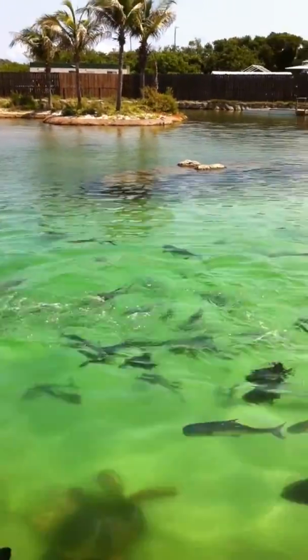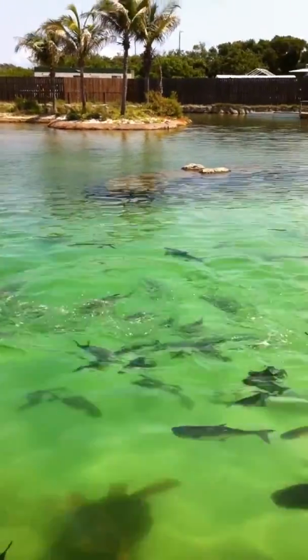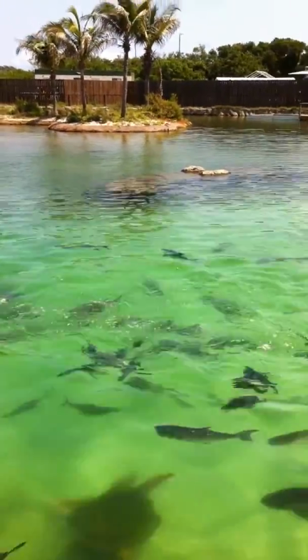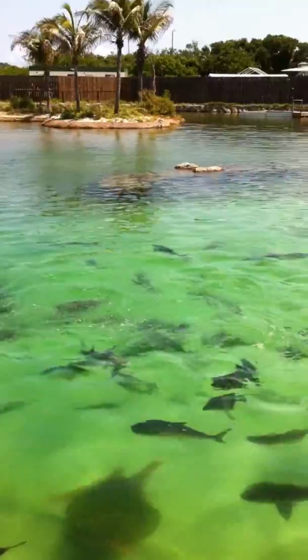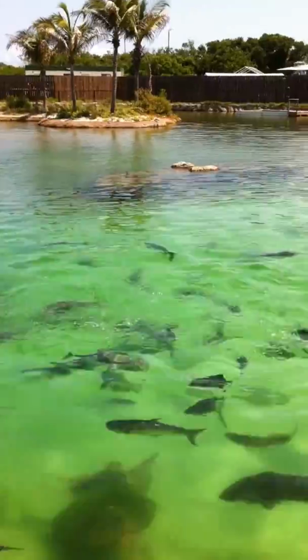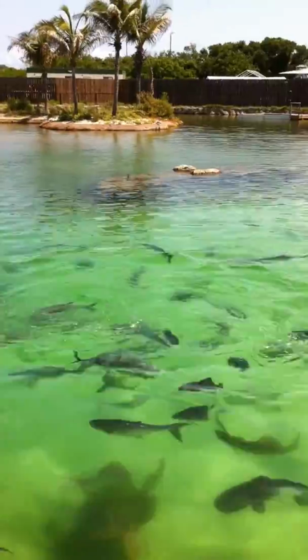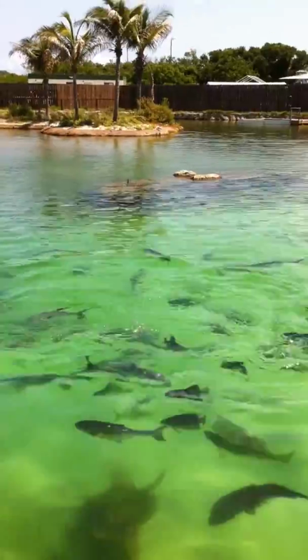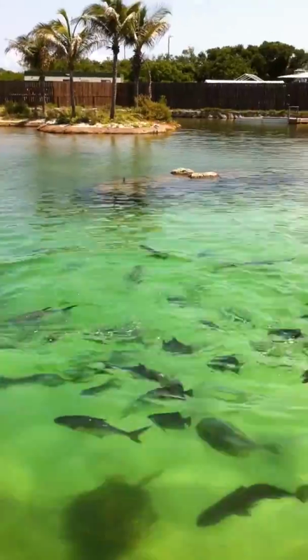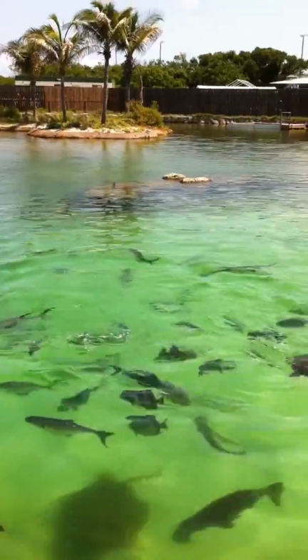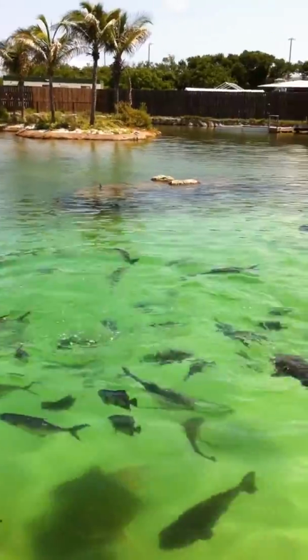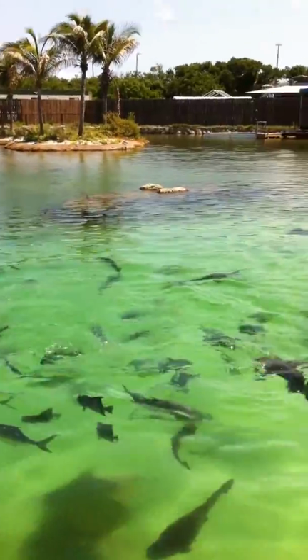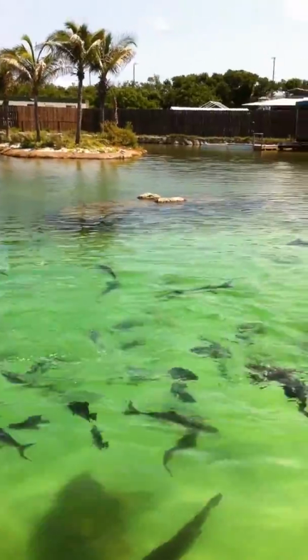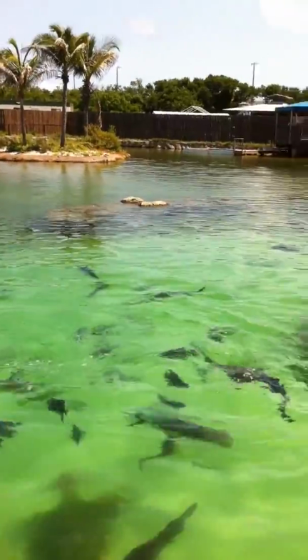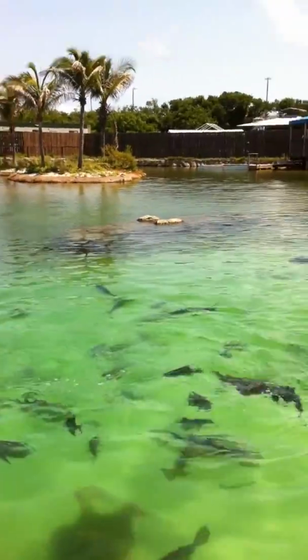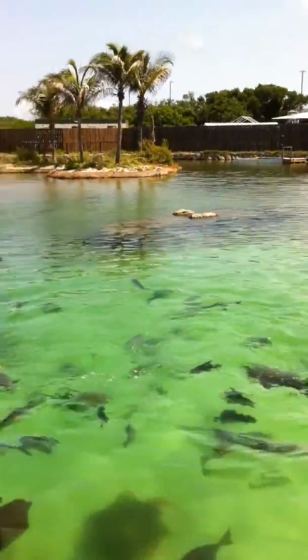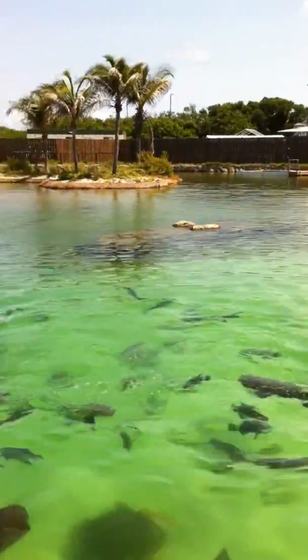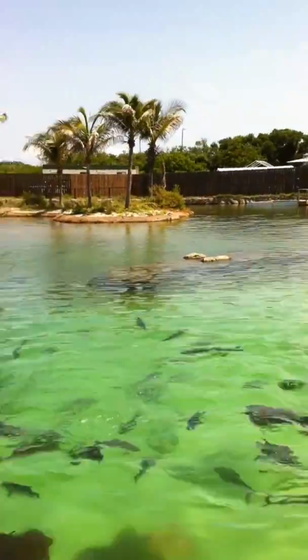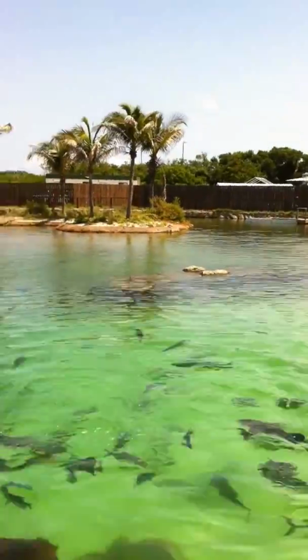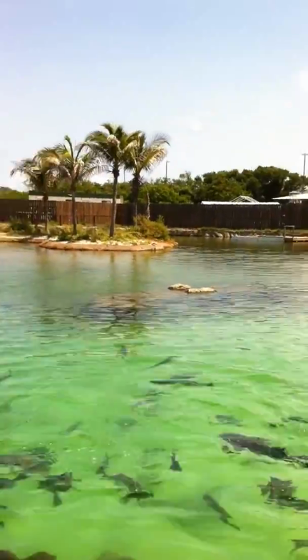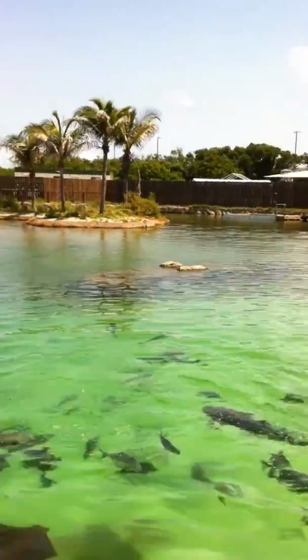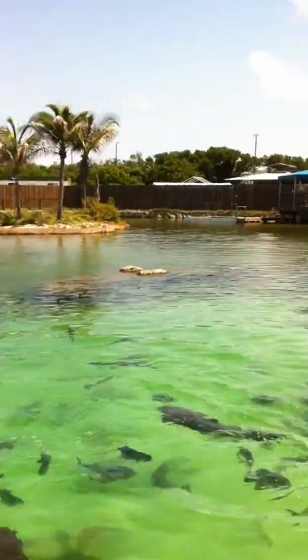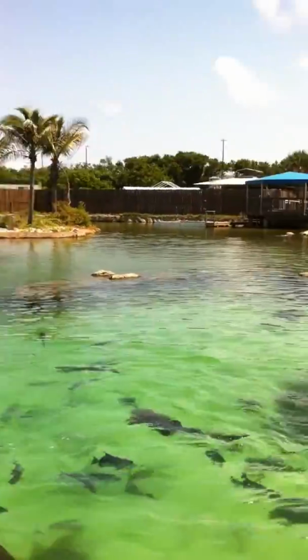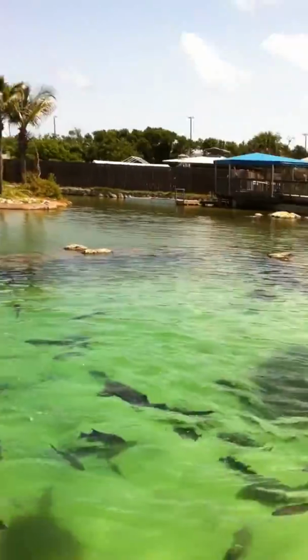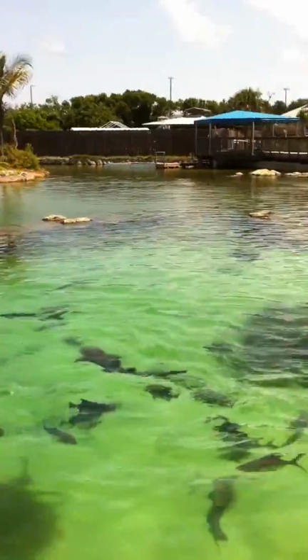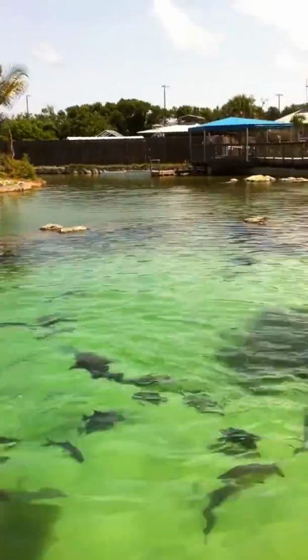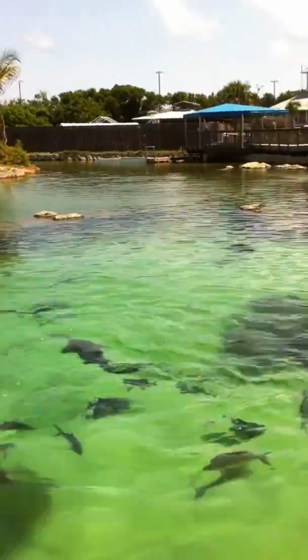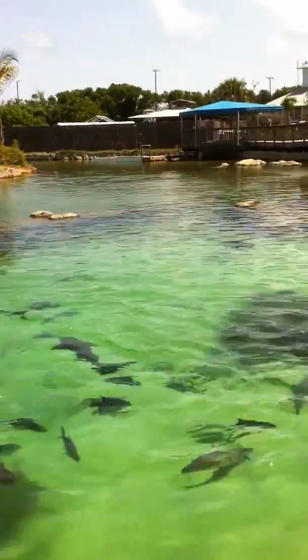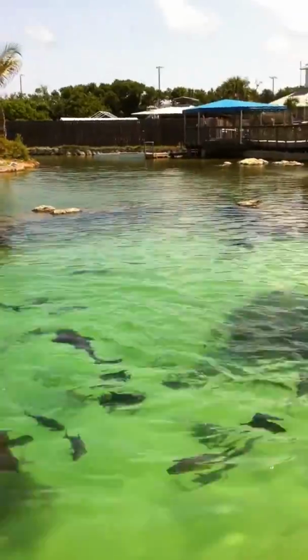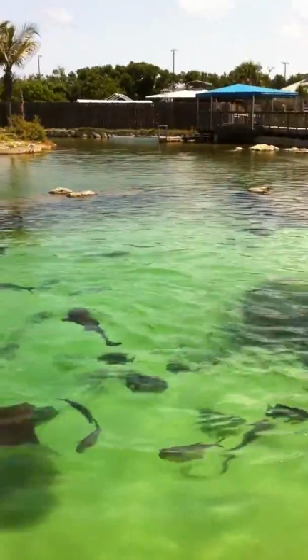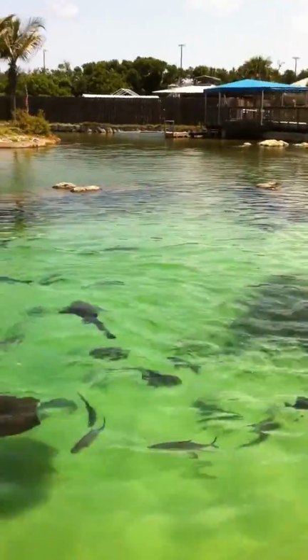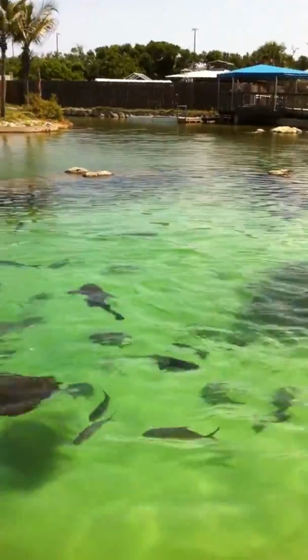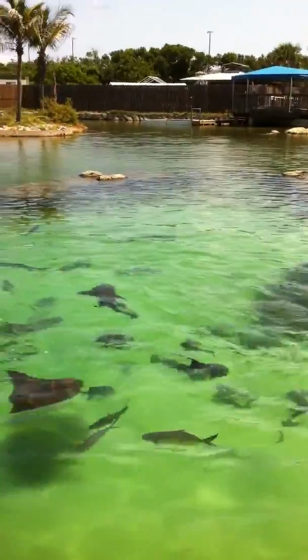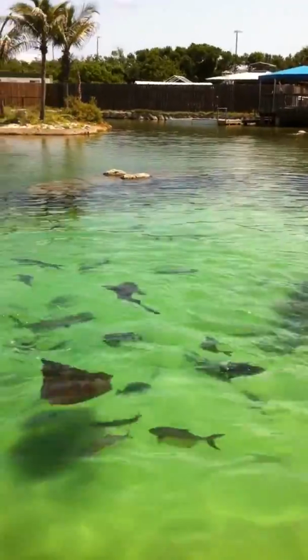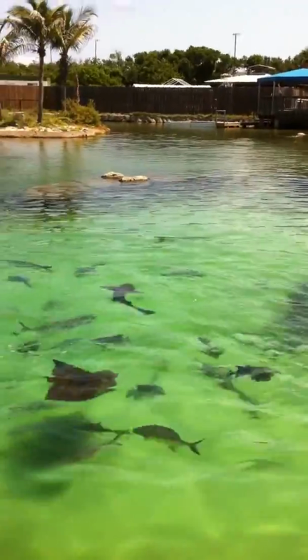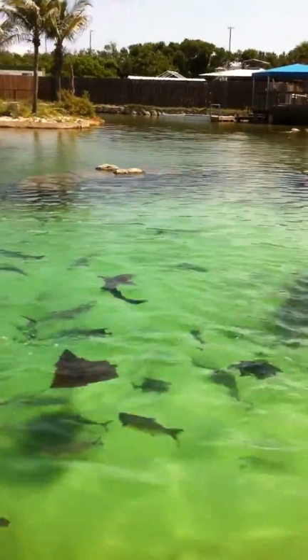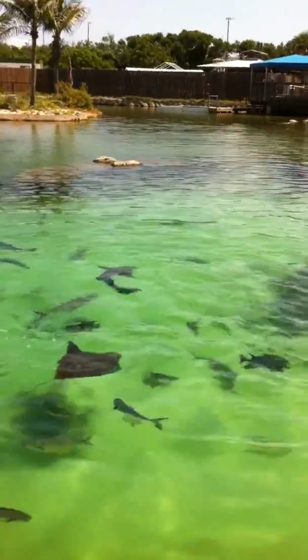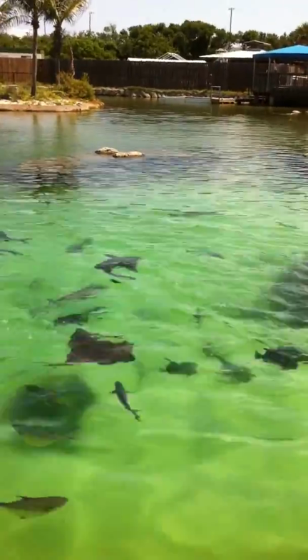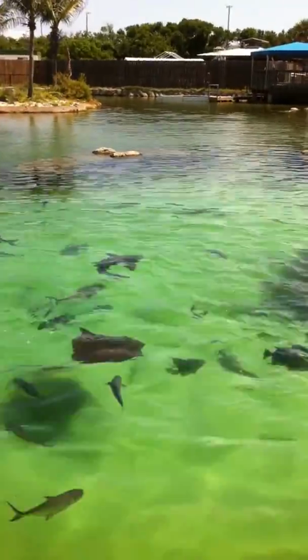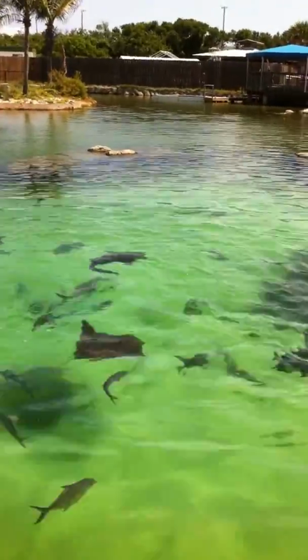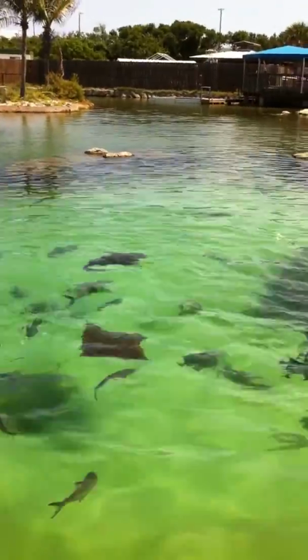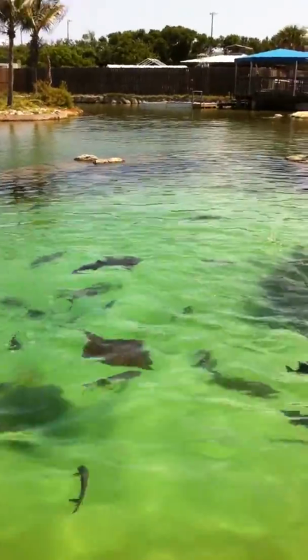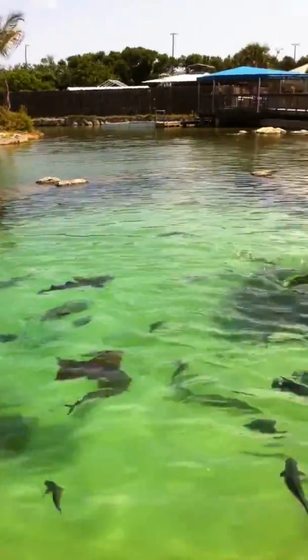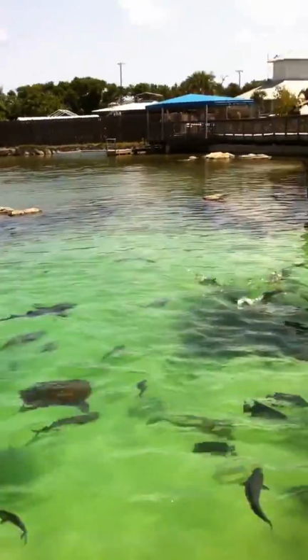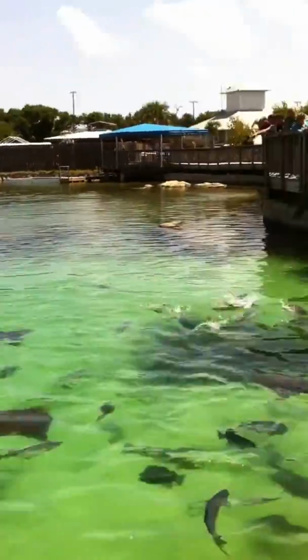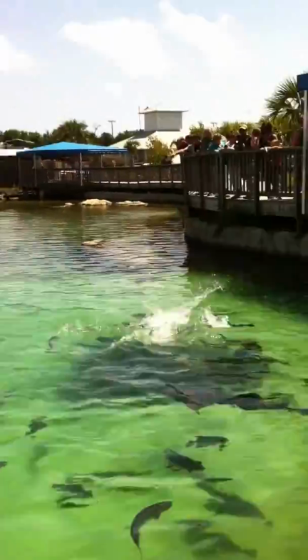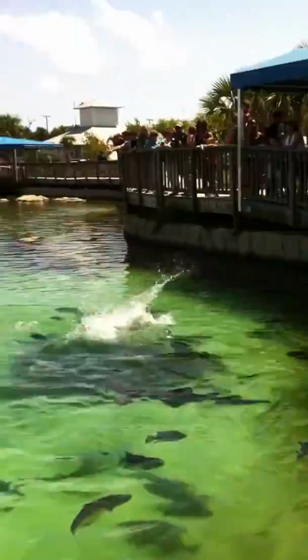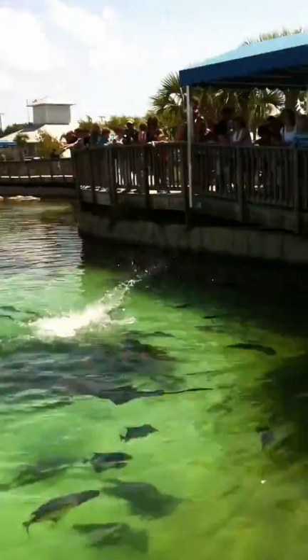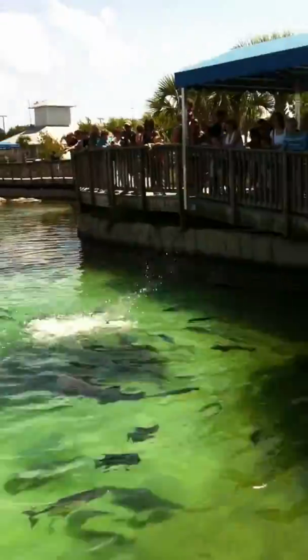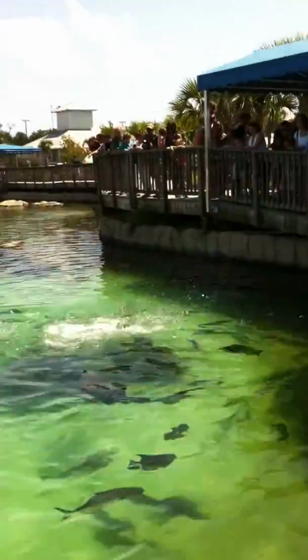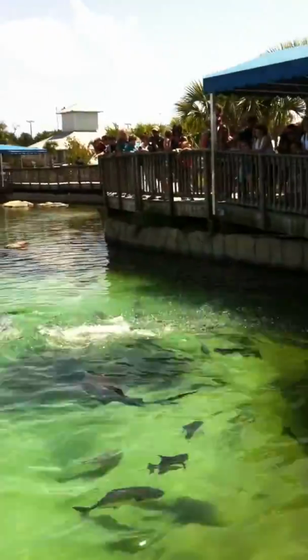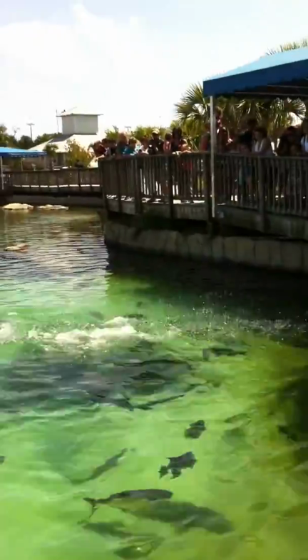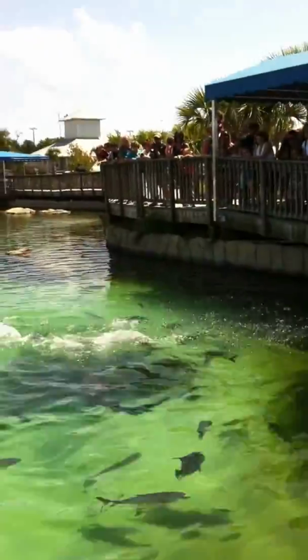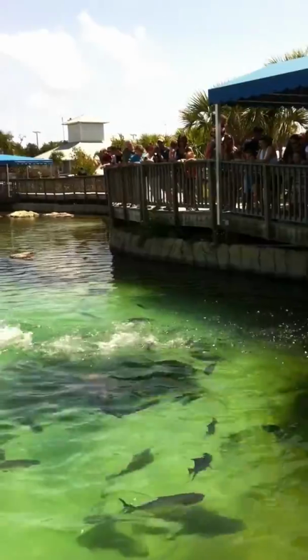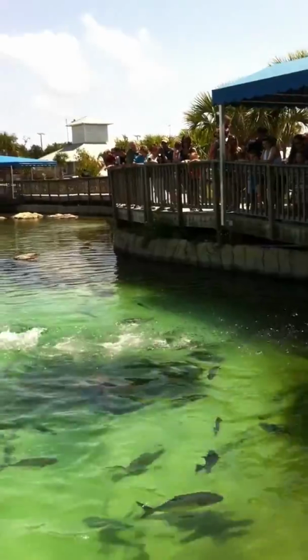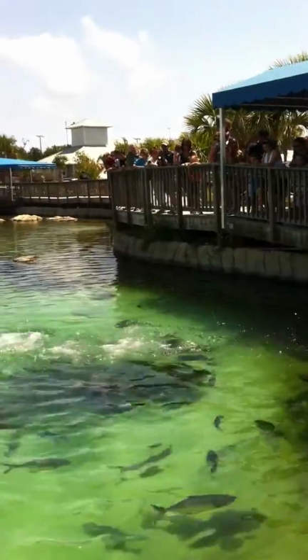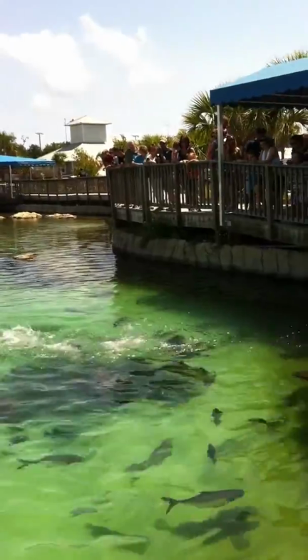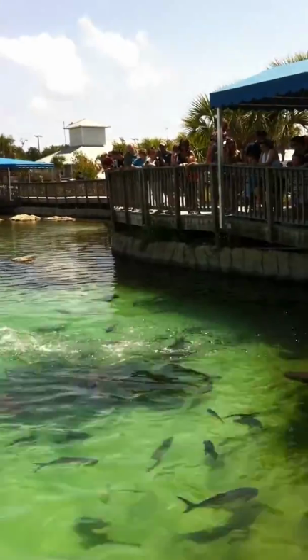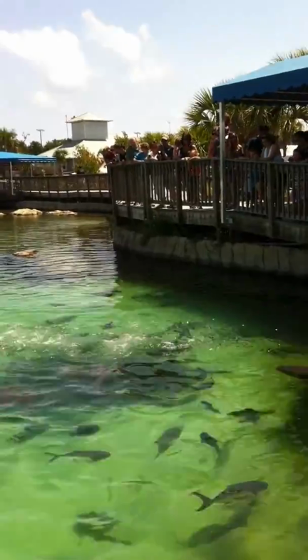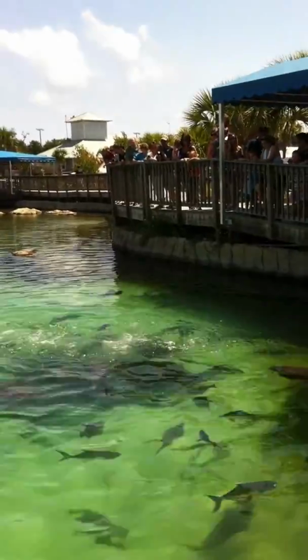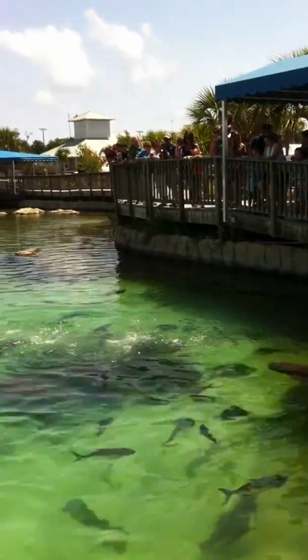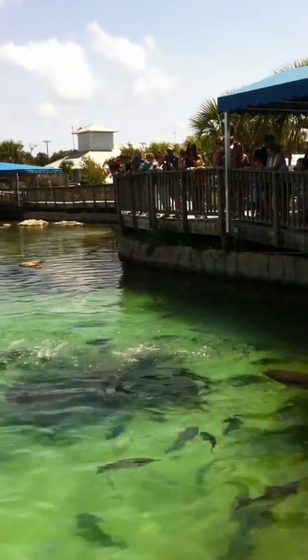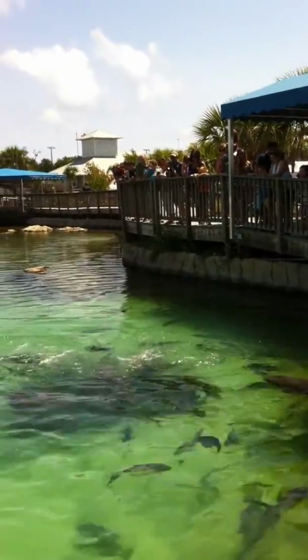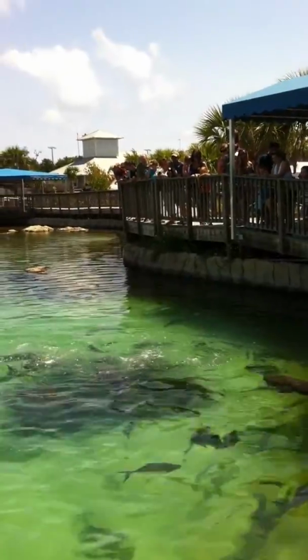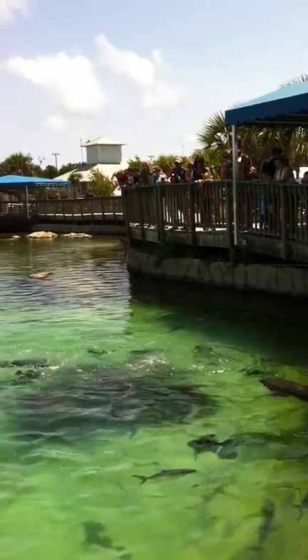The Jack Crevalle are always fun. They're fun to catch, and they're fun to feed because they stir up the water a lot.